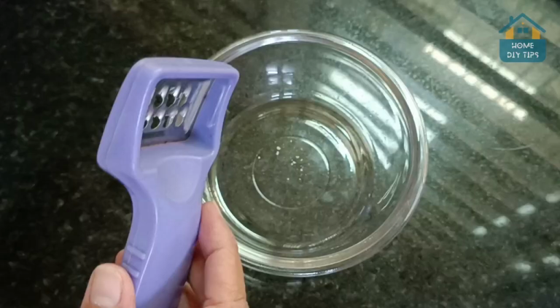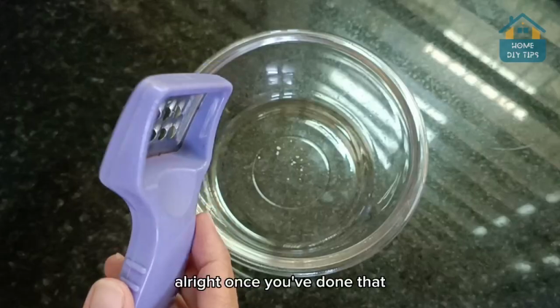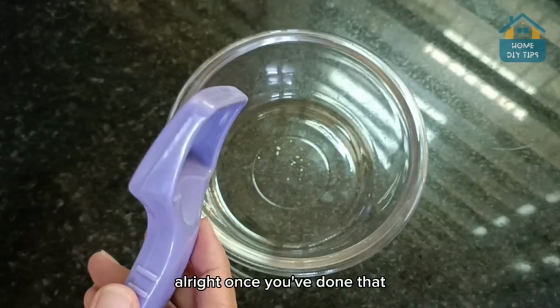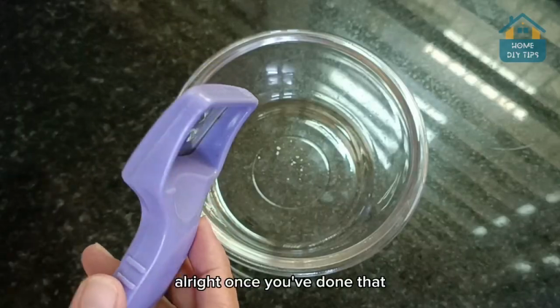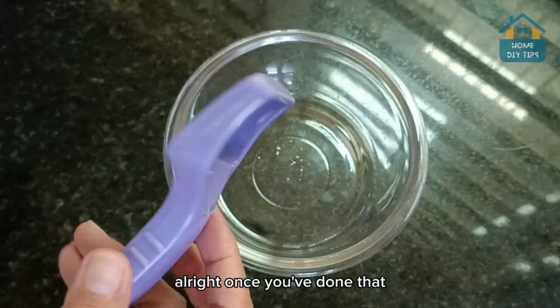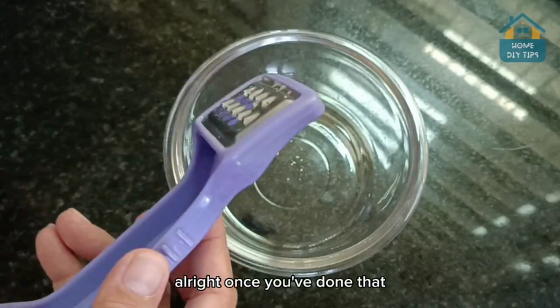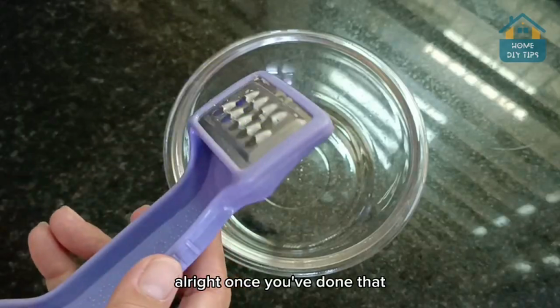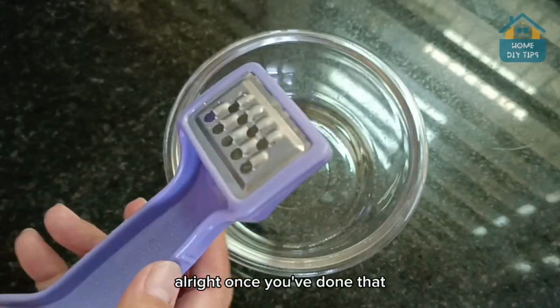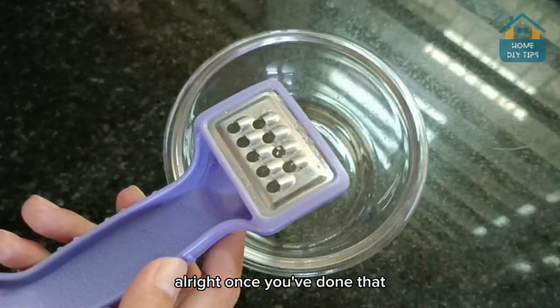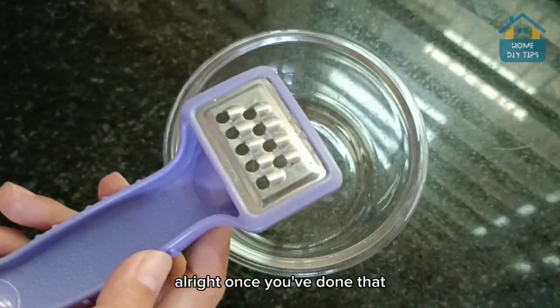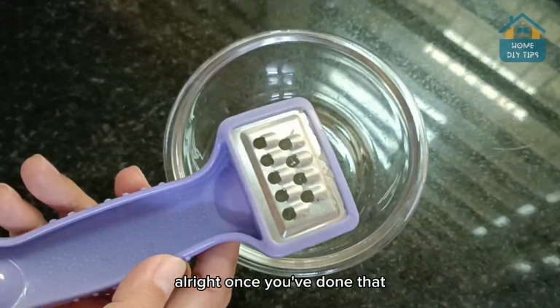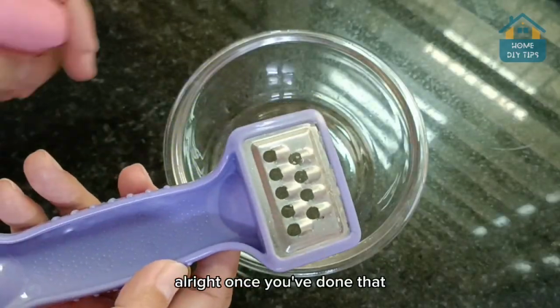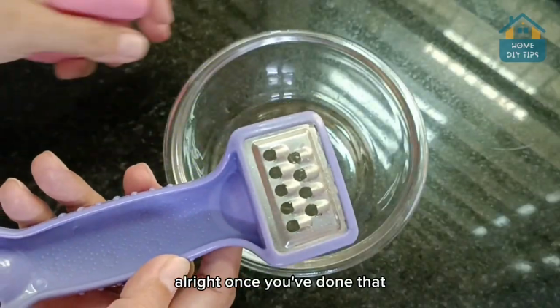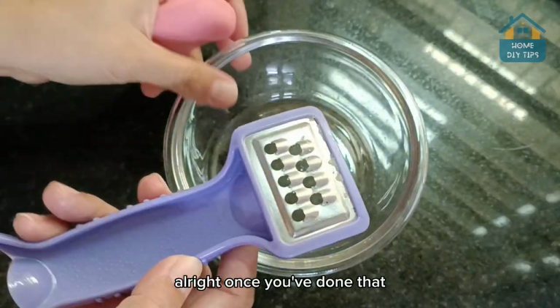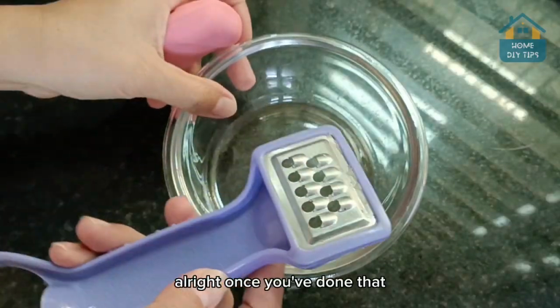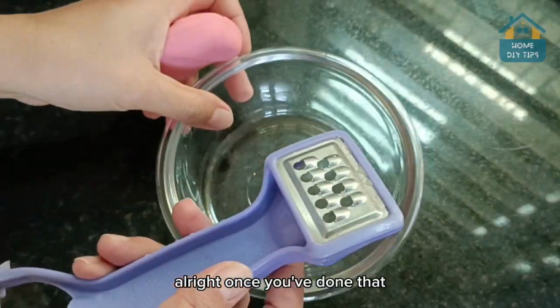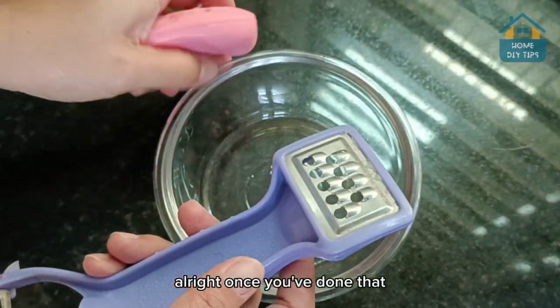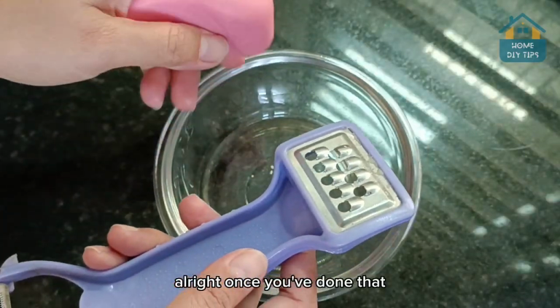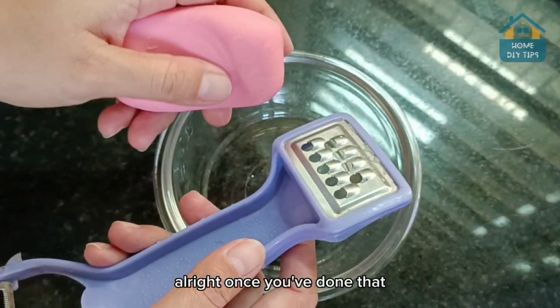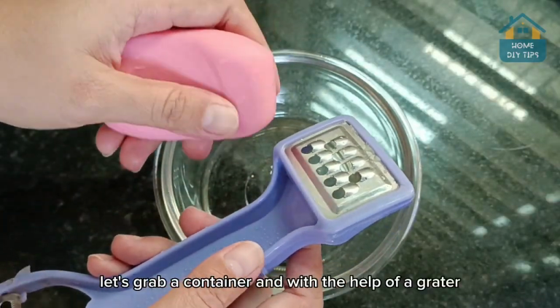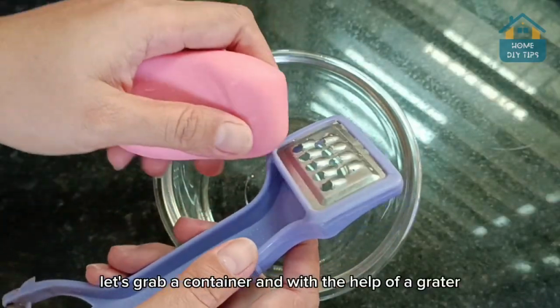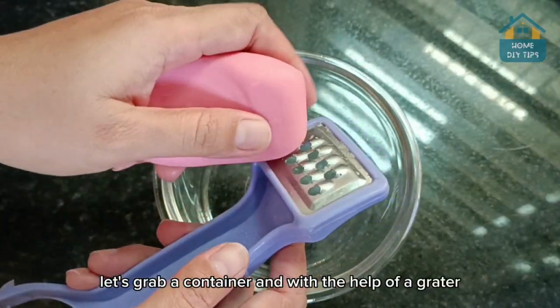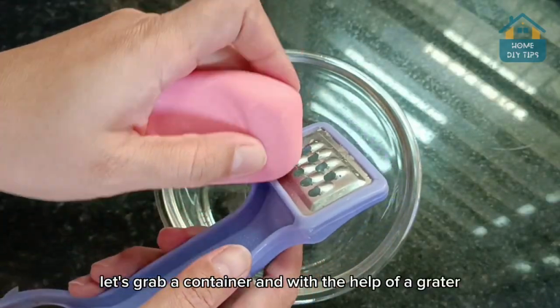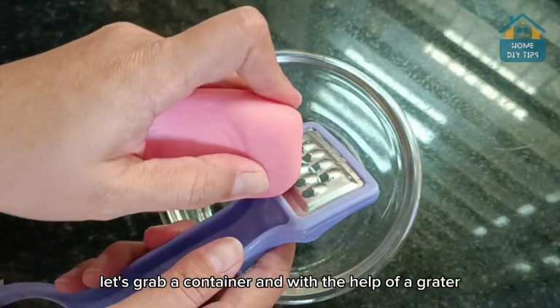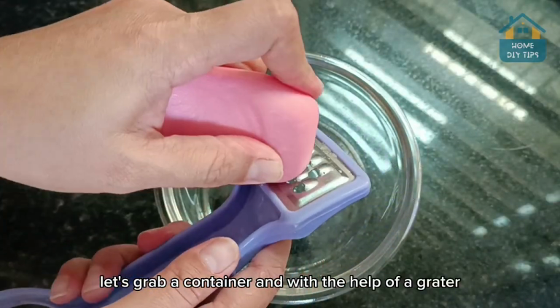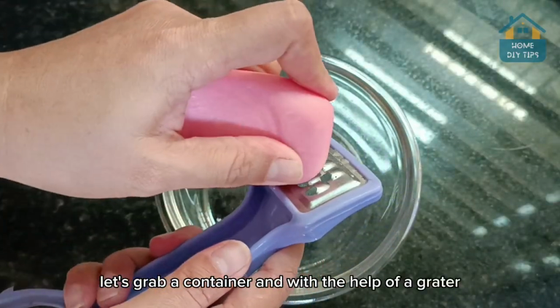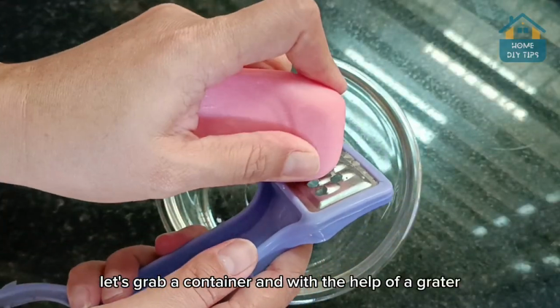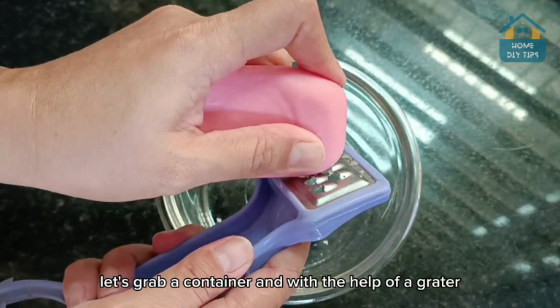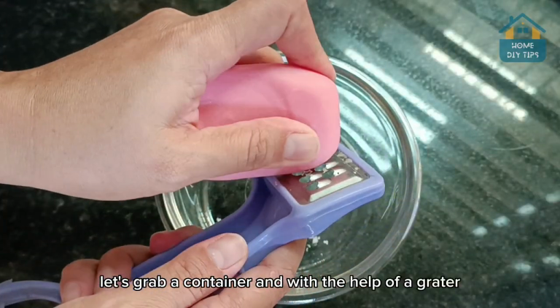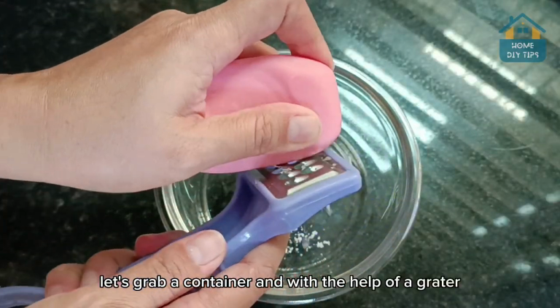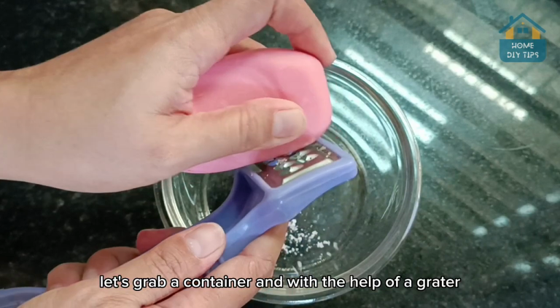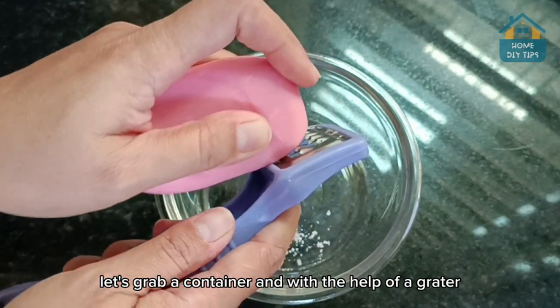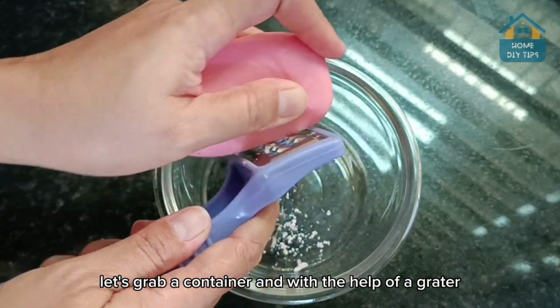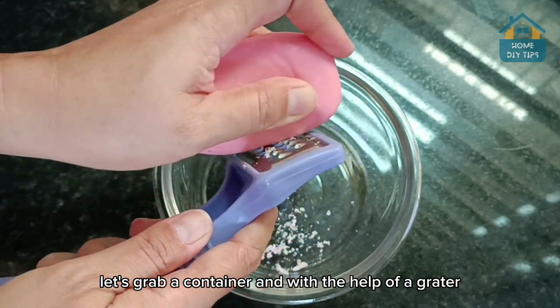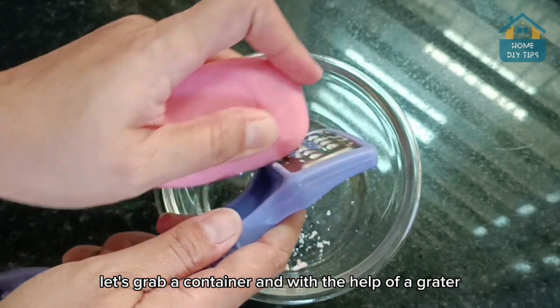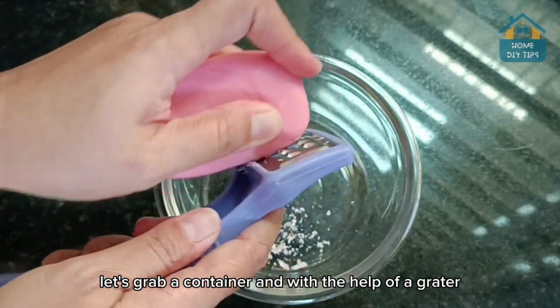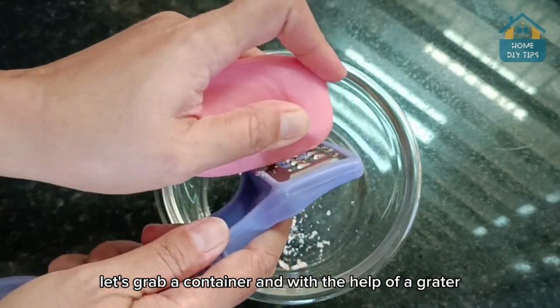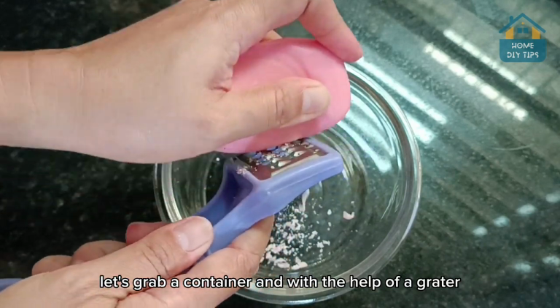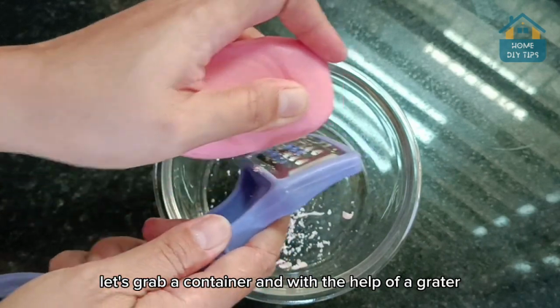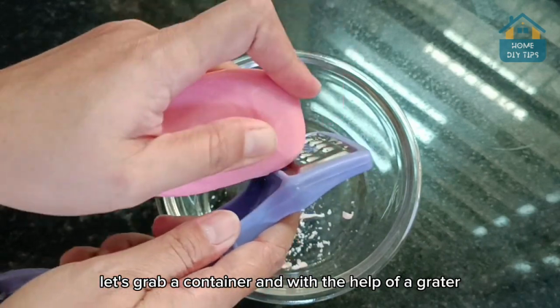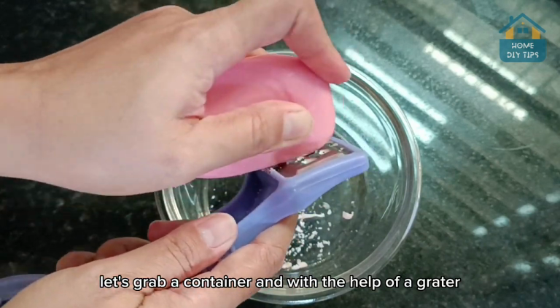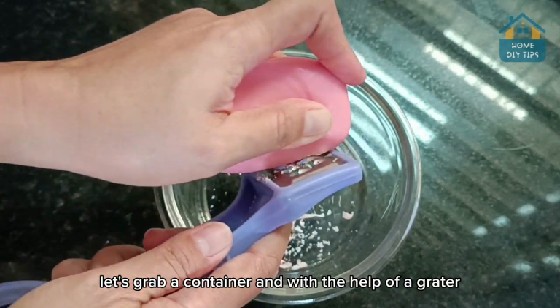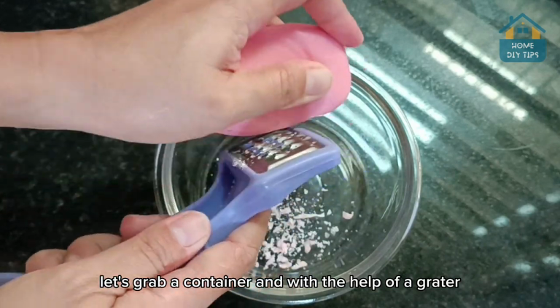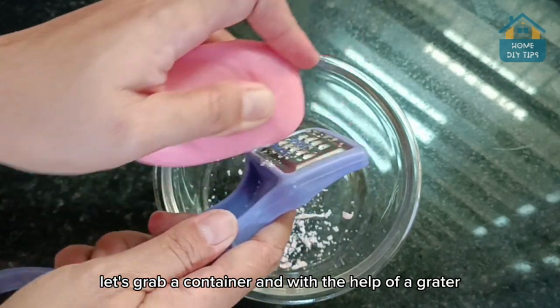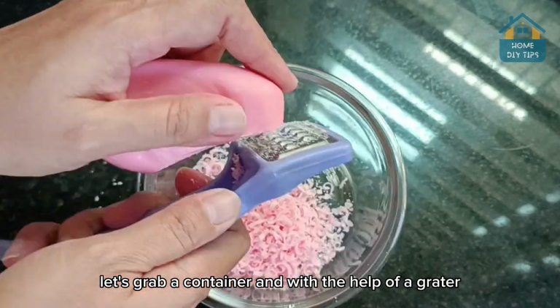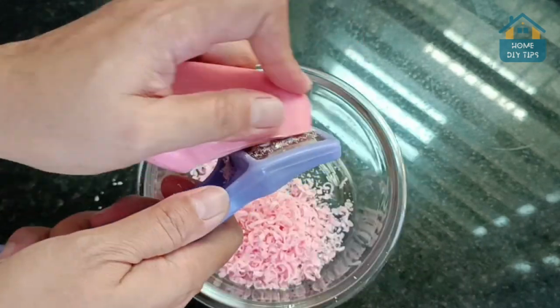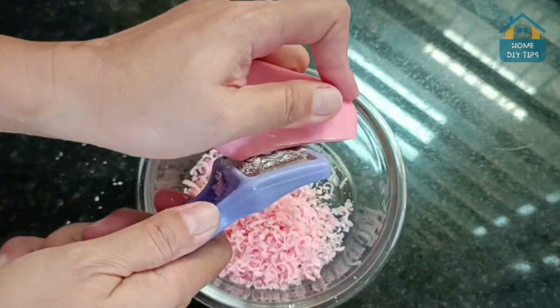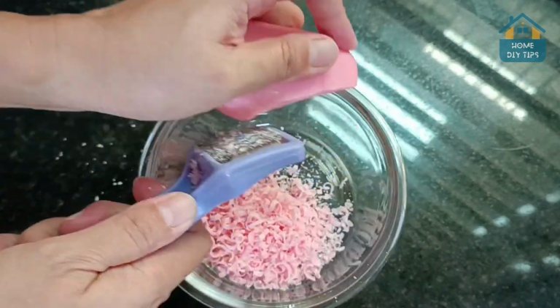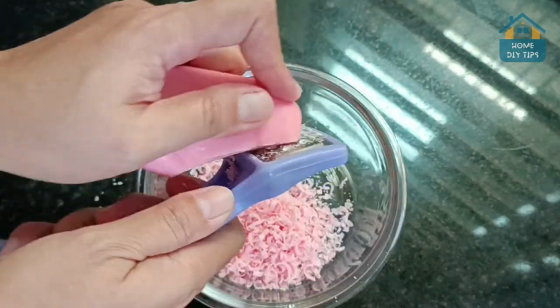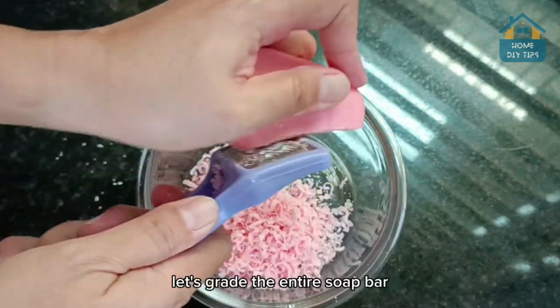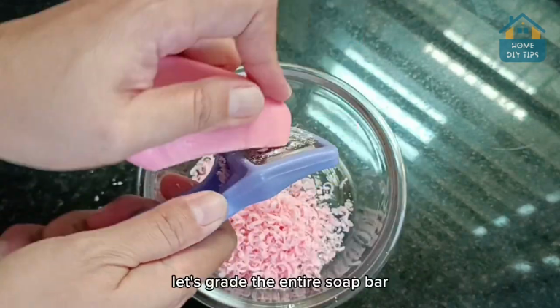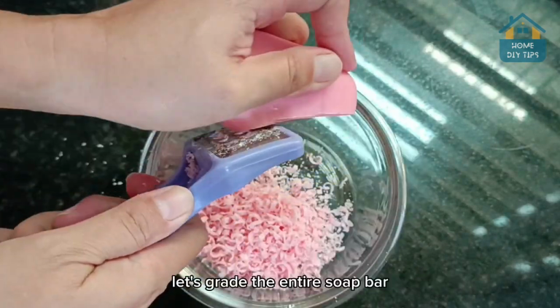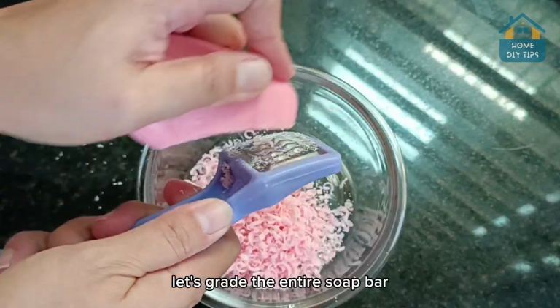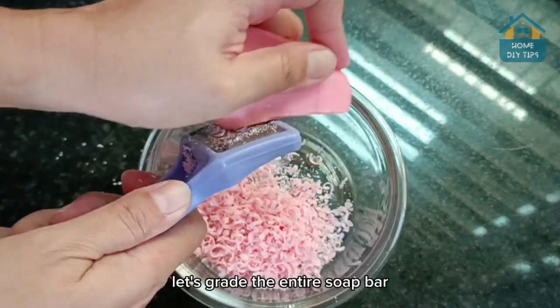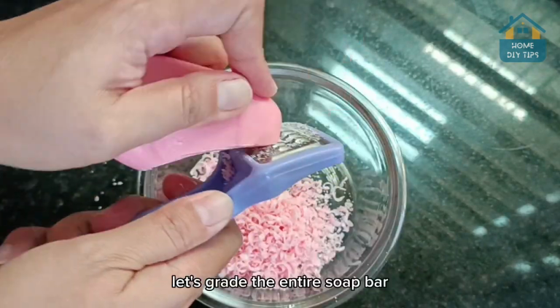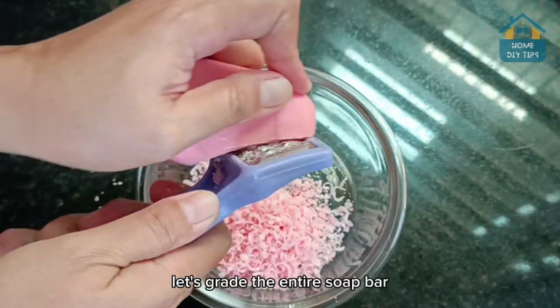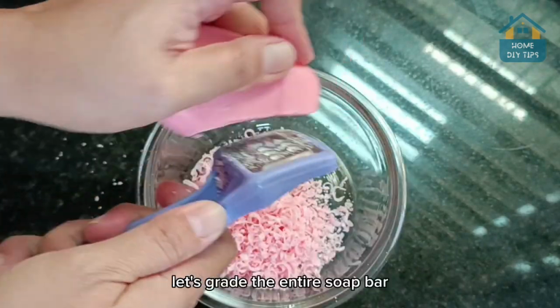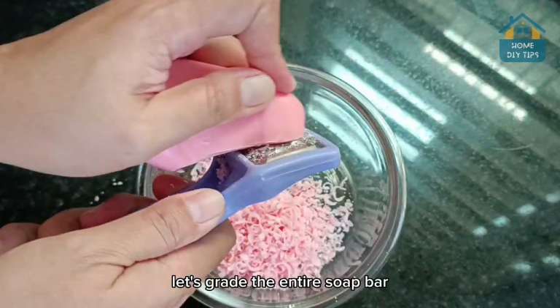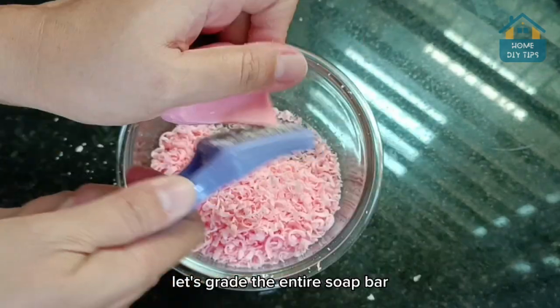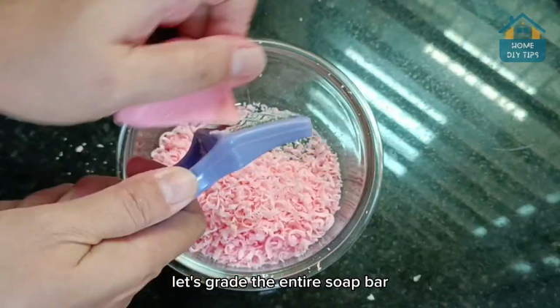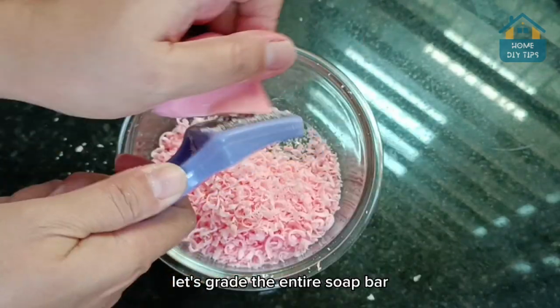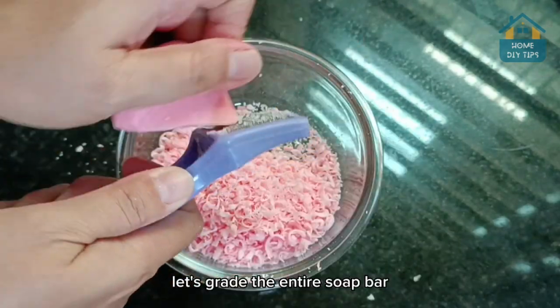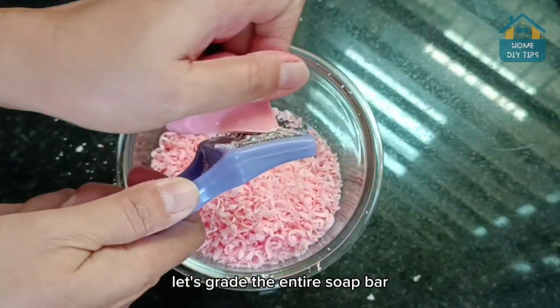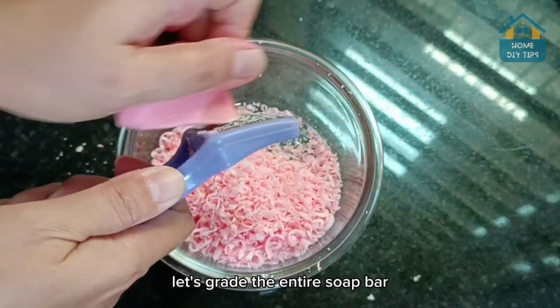Alright, once you've done that, let's grab a container. And with the help of a grater, let's grate the entire soap bar.